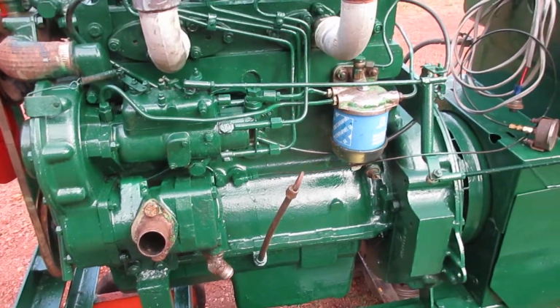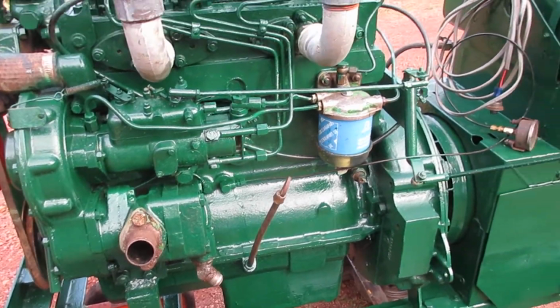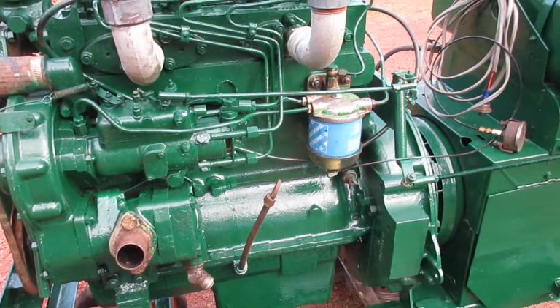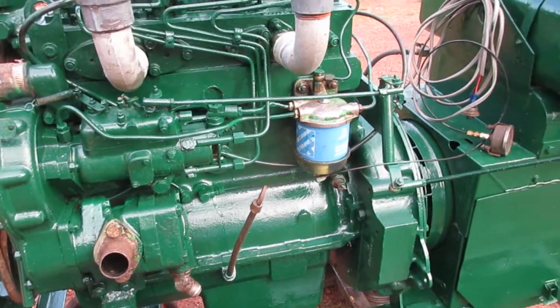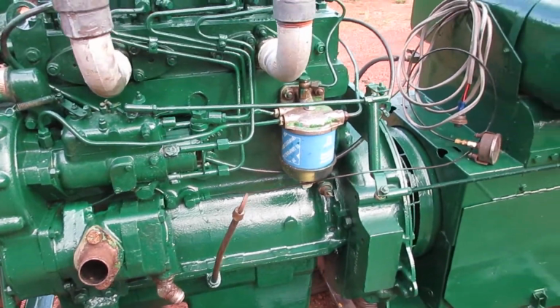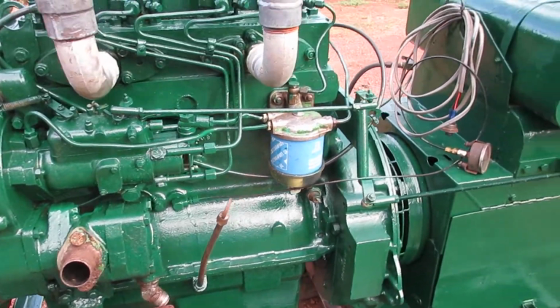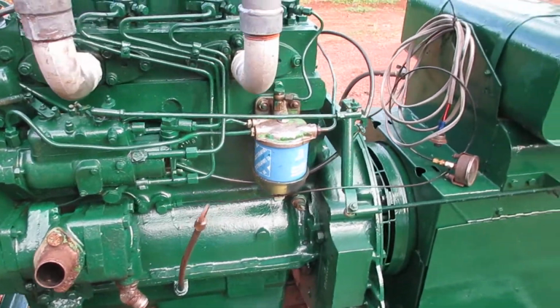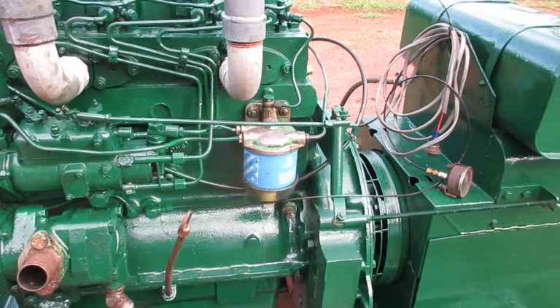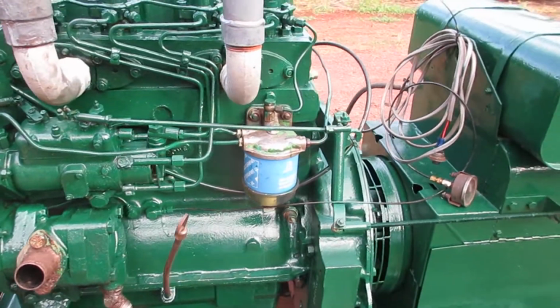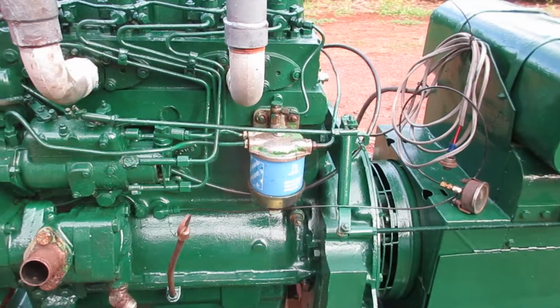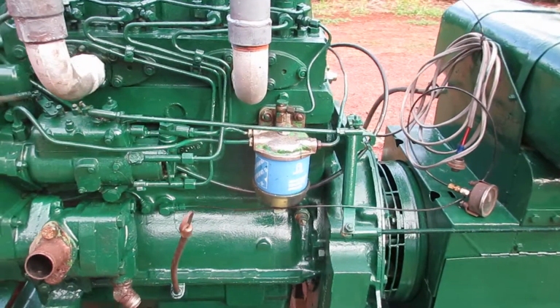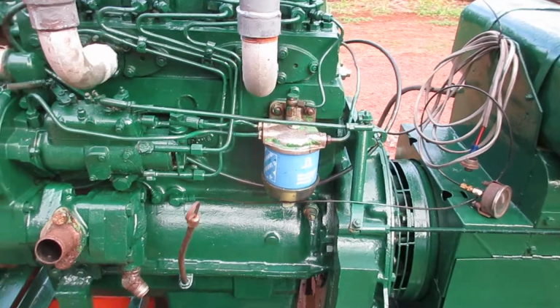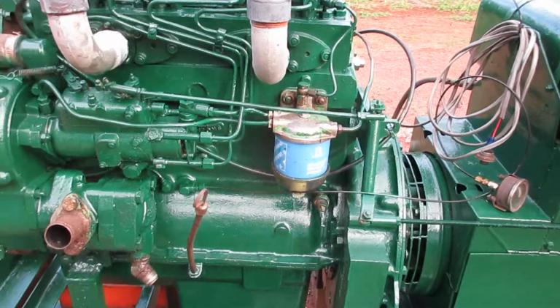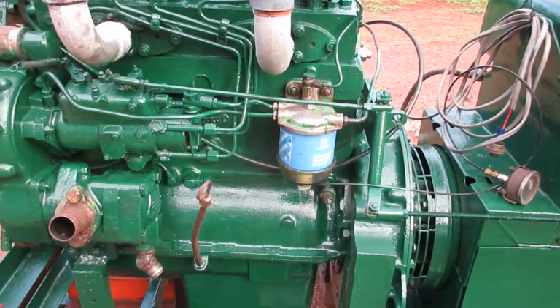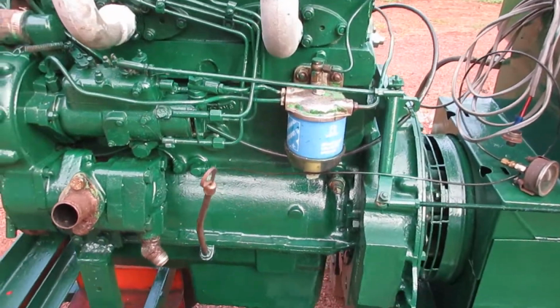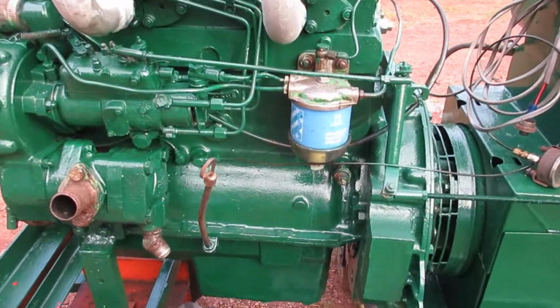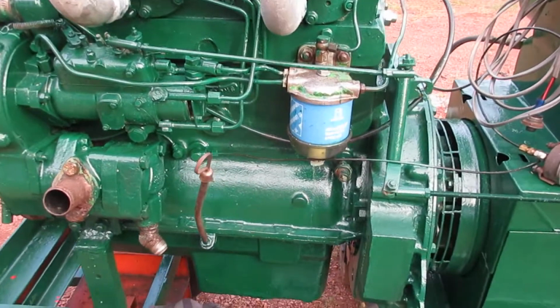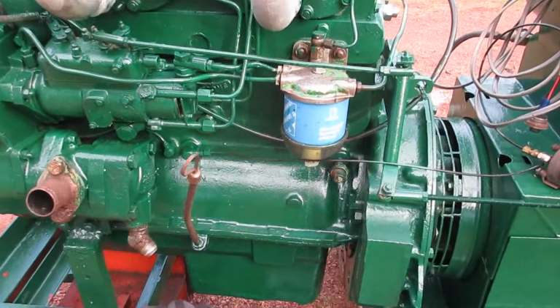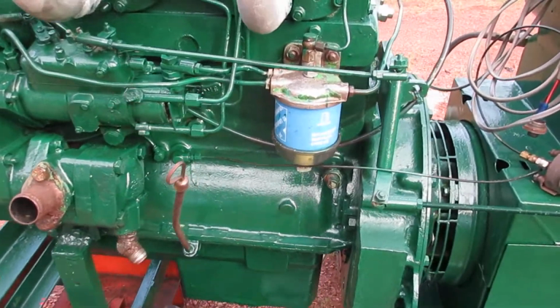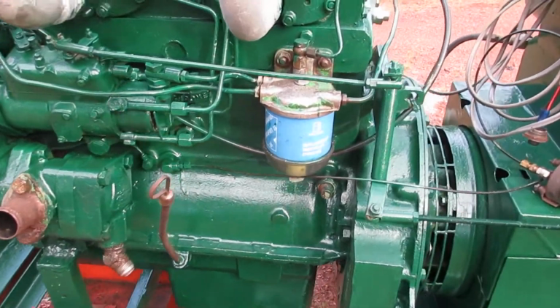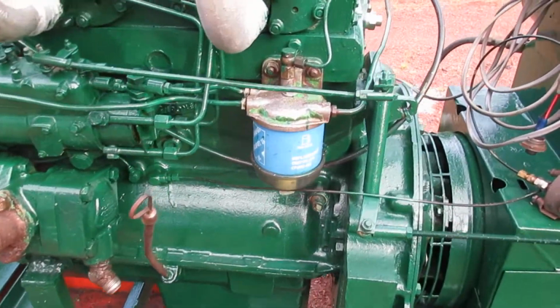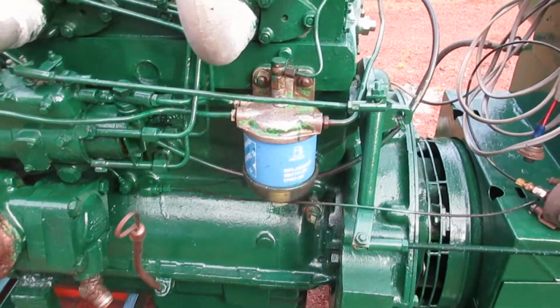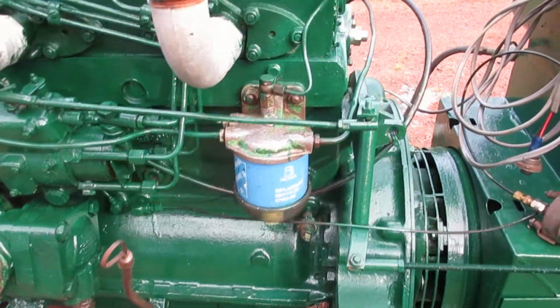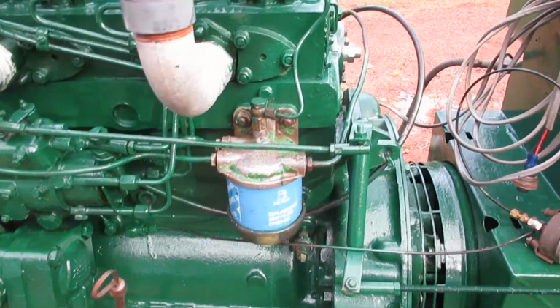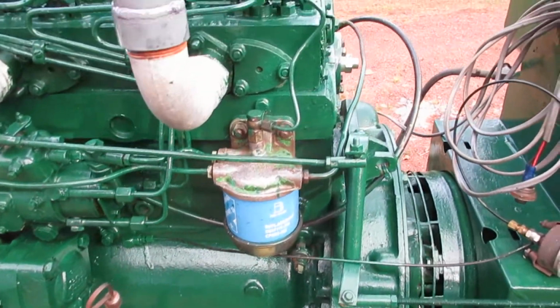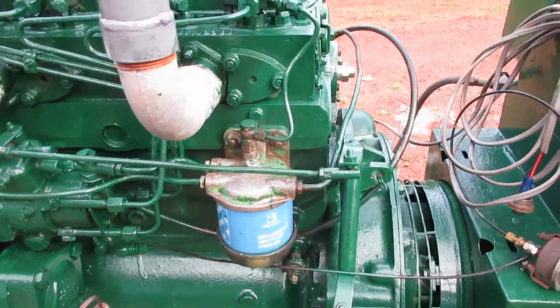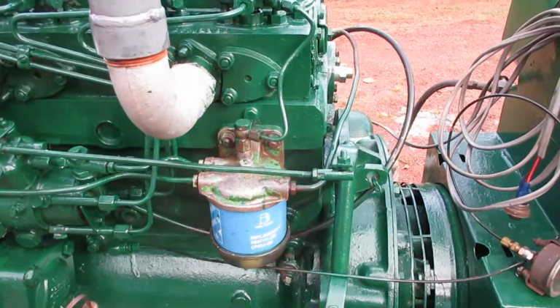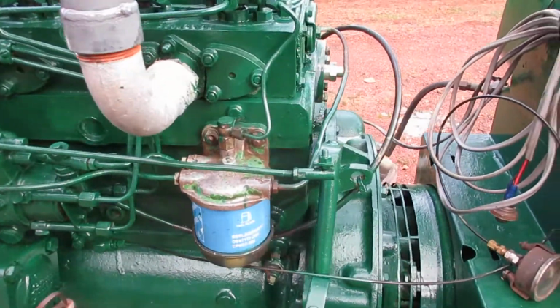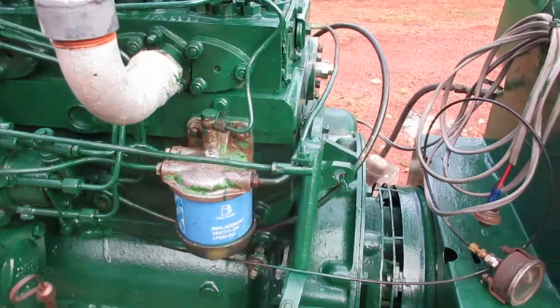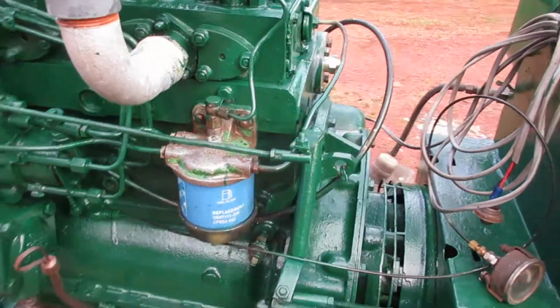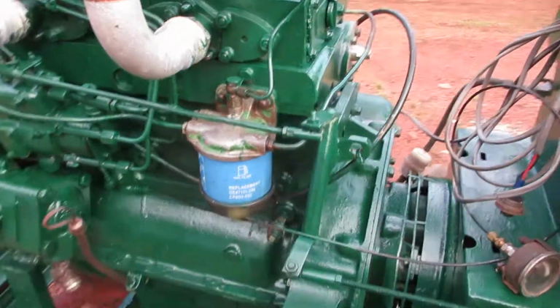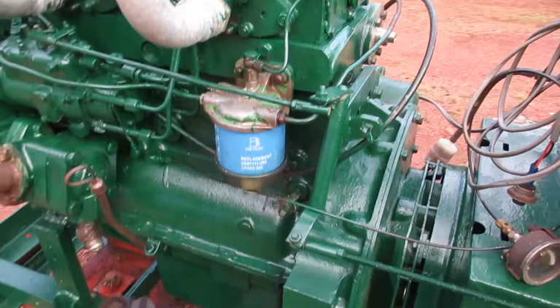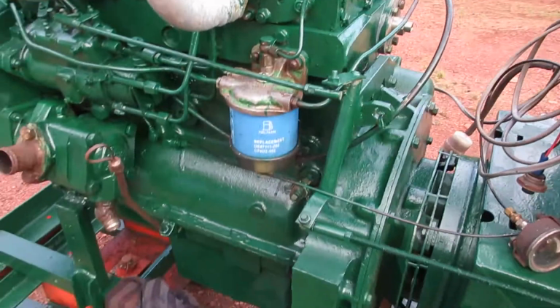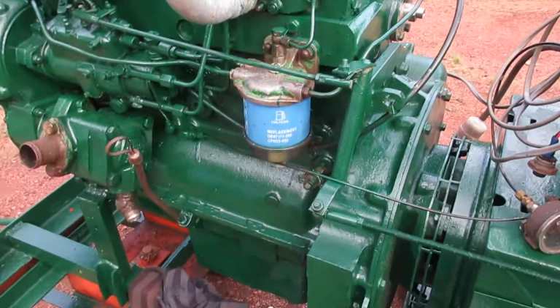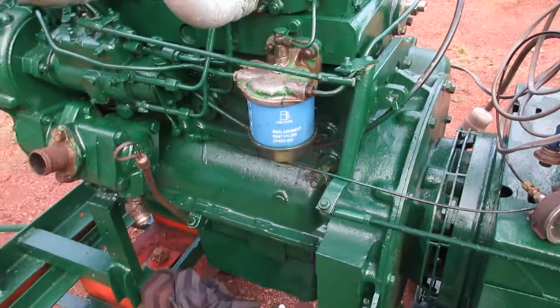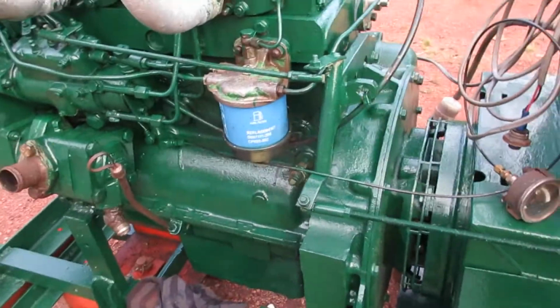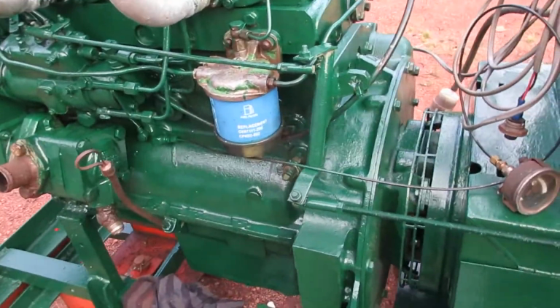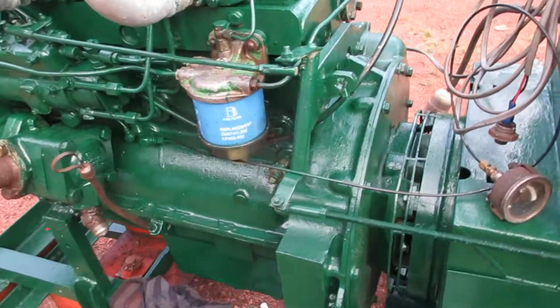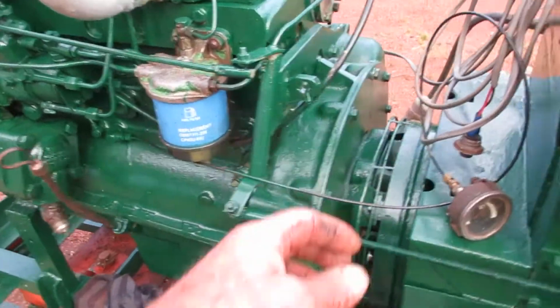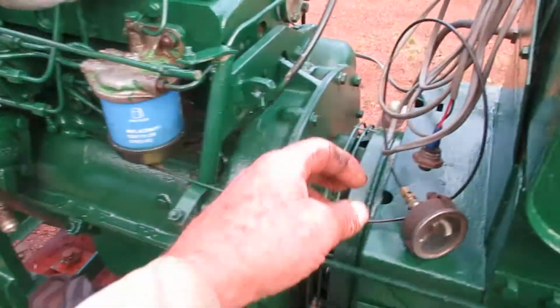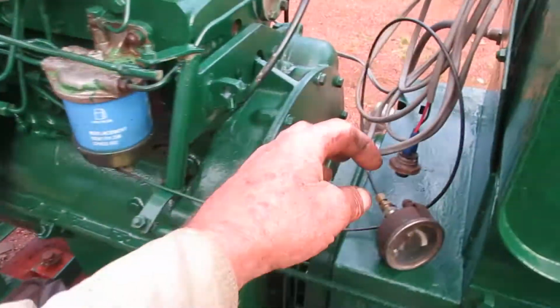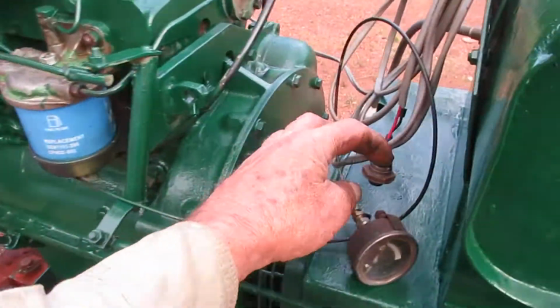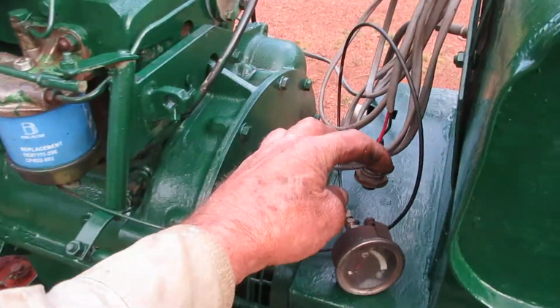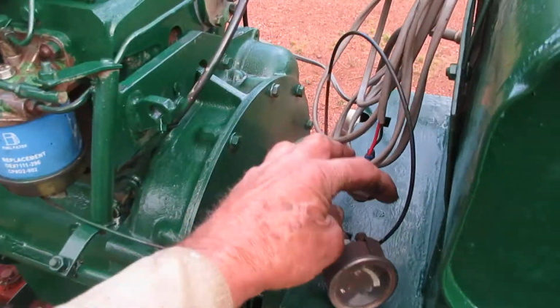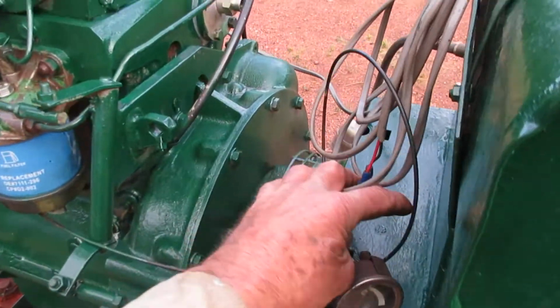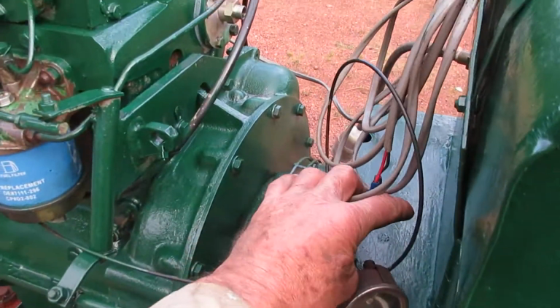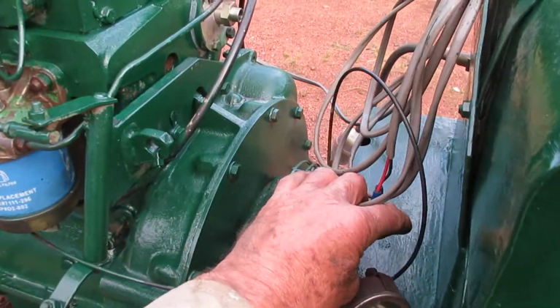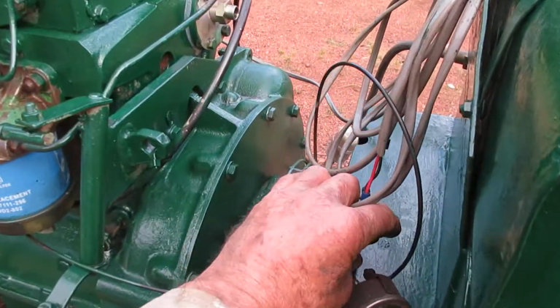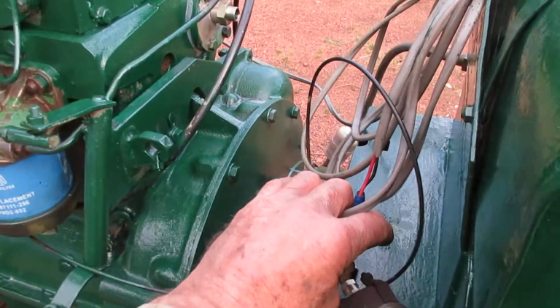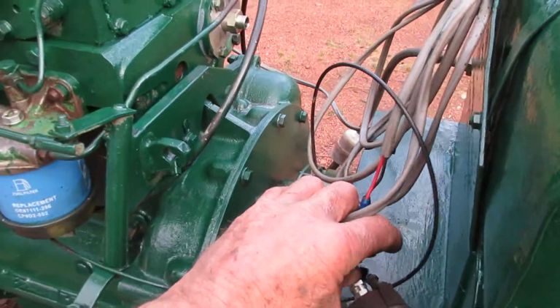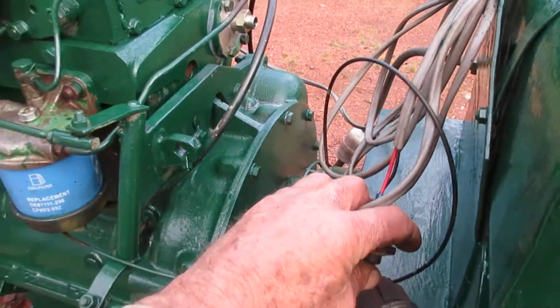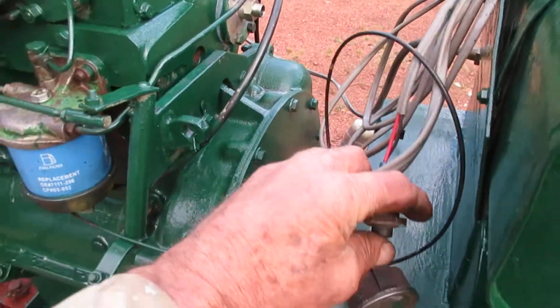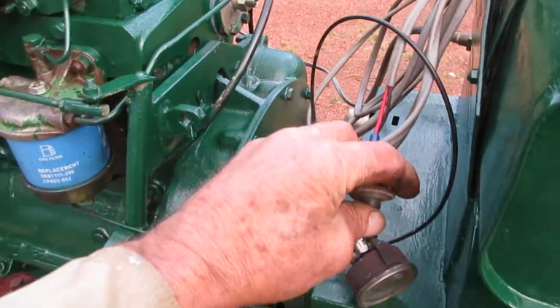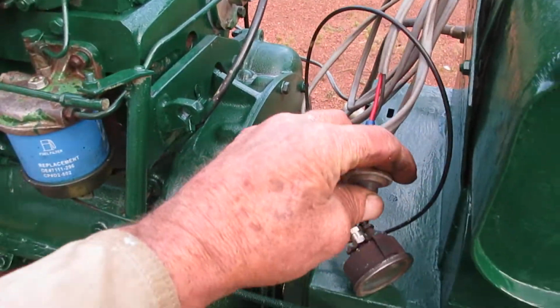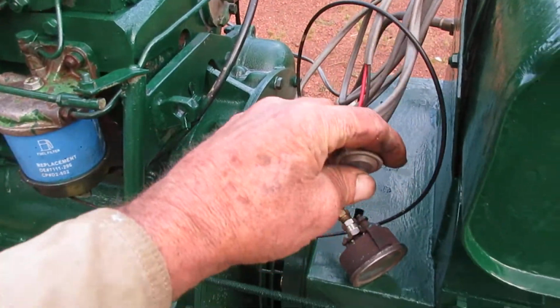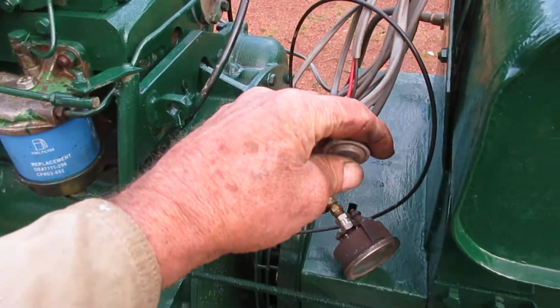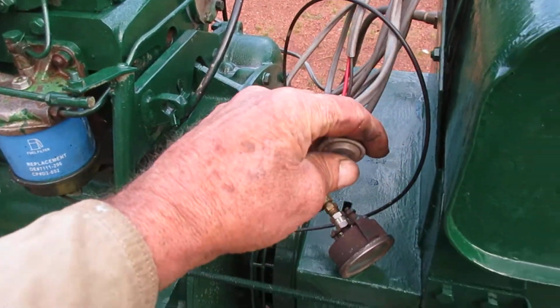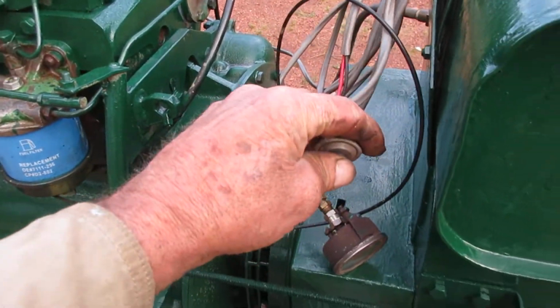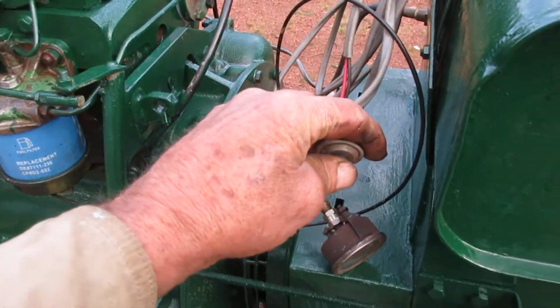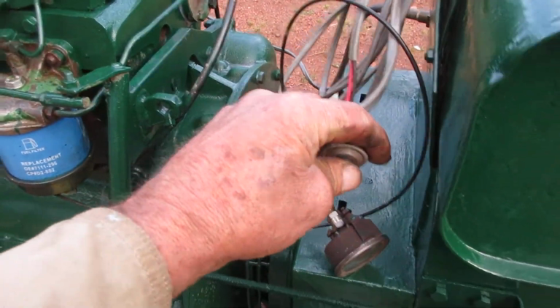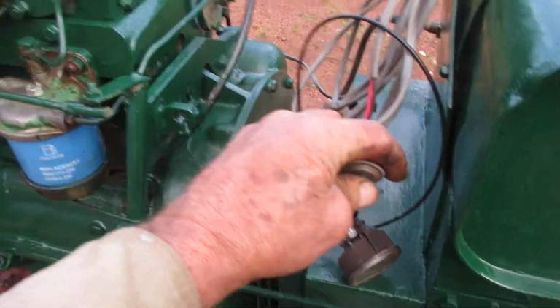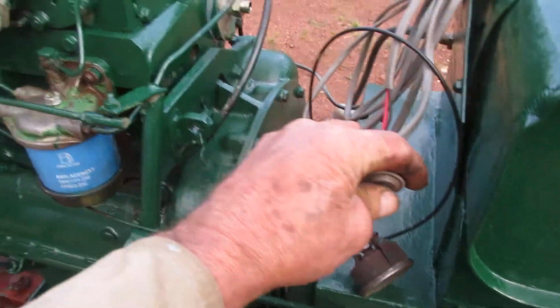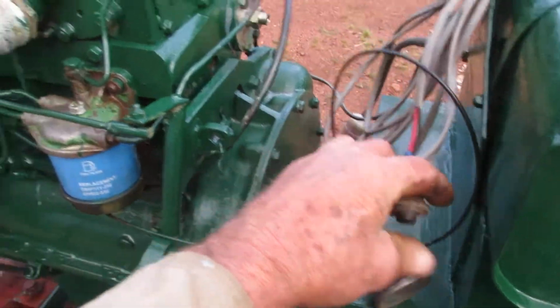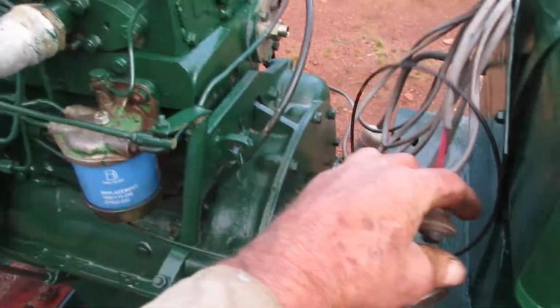I see I've got a few little water leaks that I'm going to have to sort out, but all I have to do is press the button.